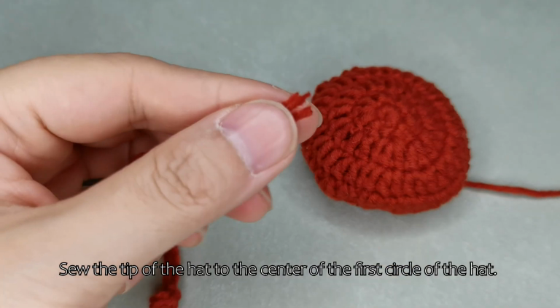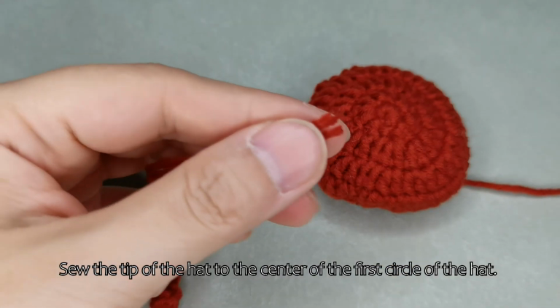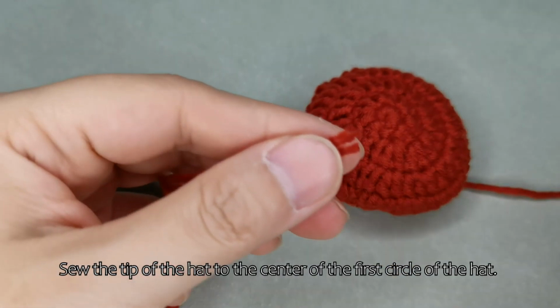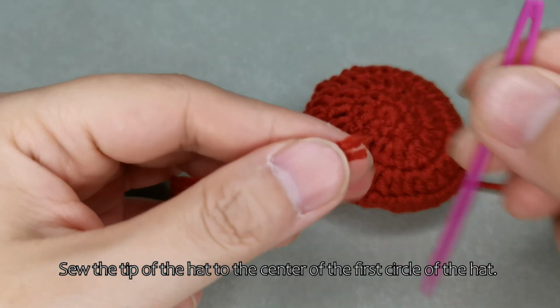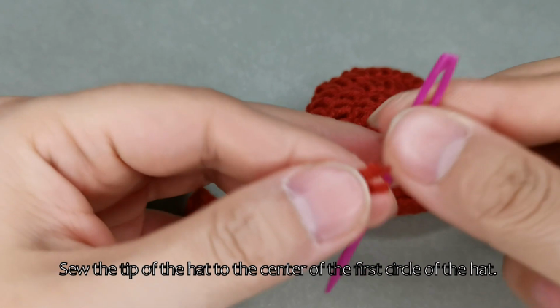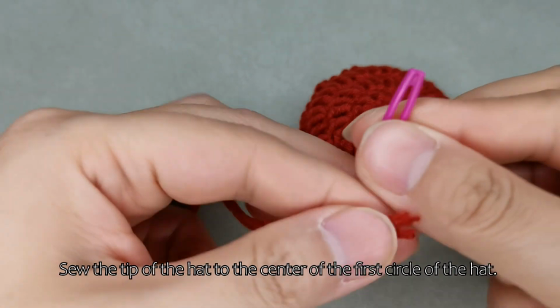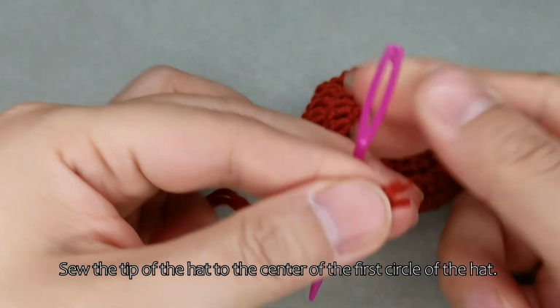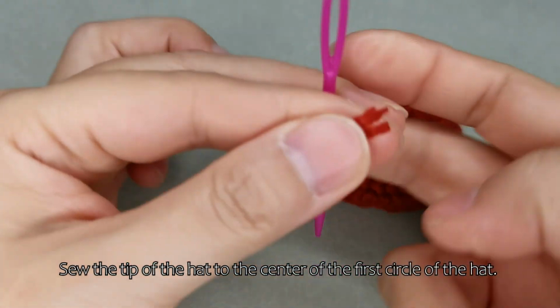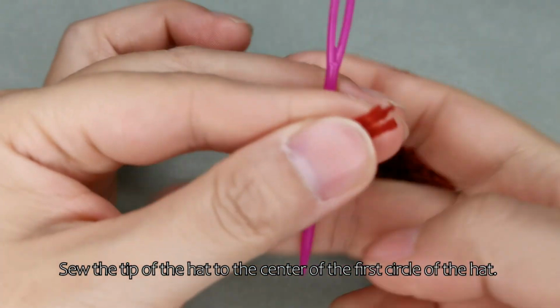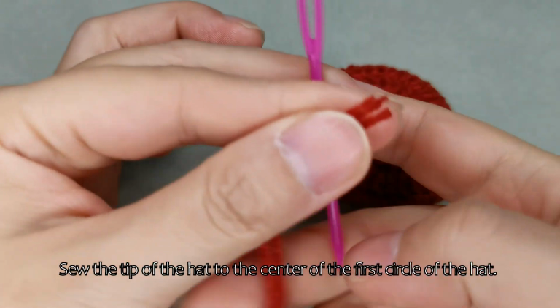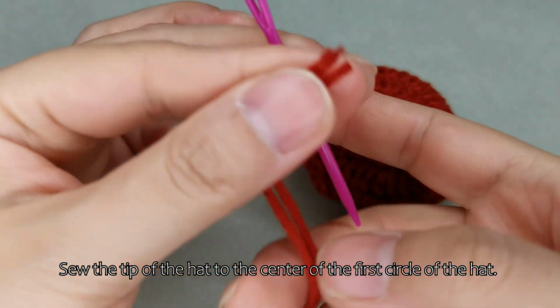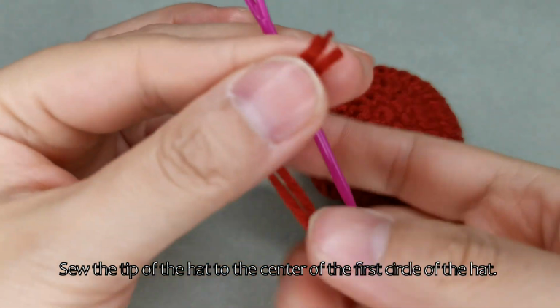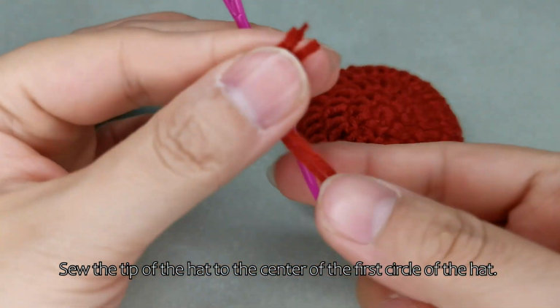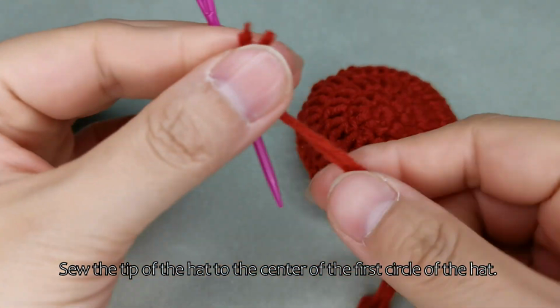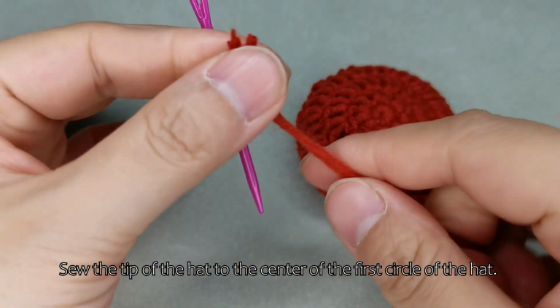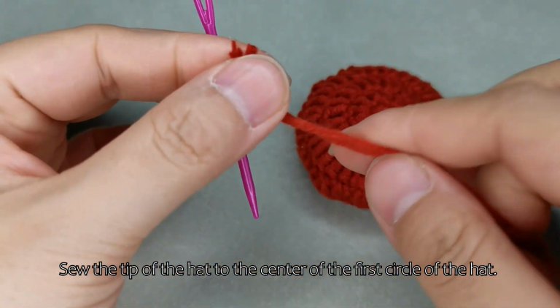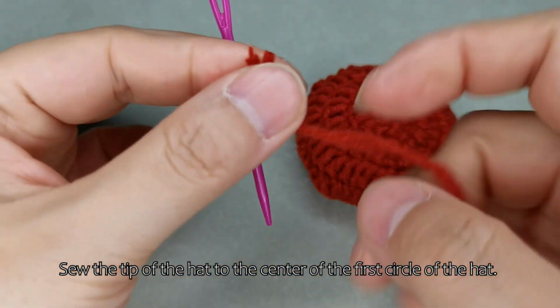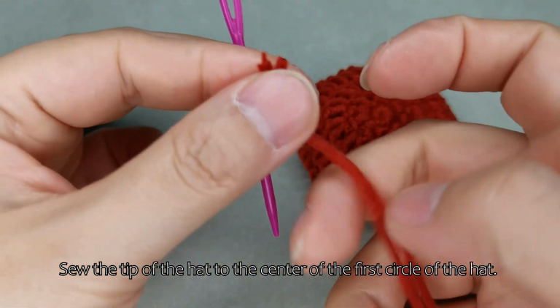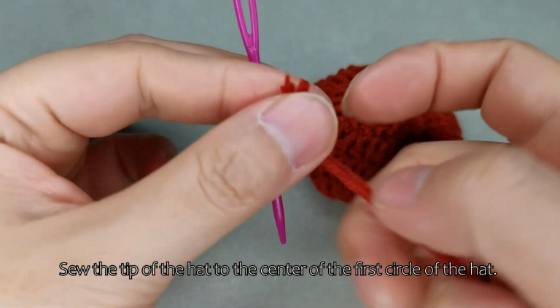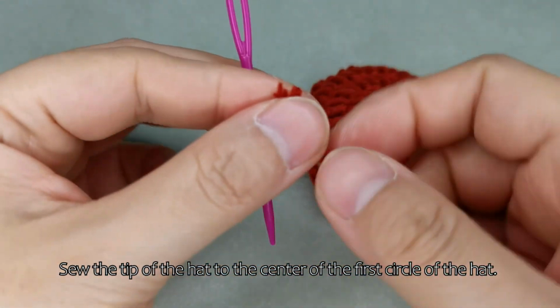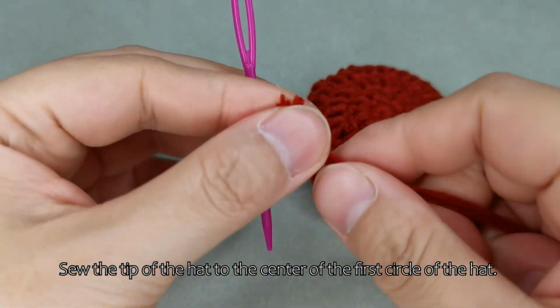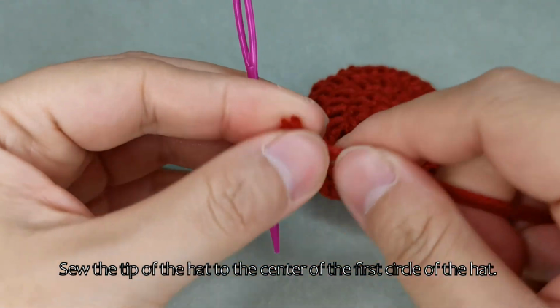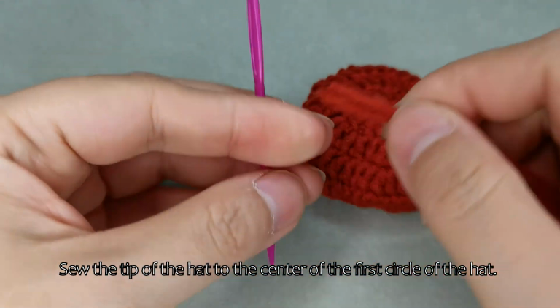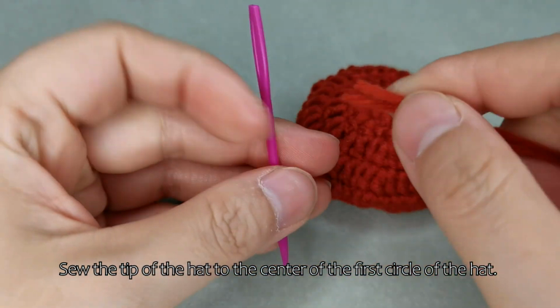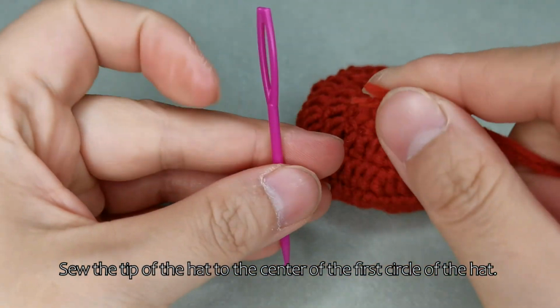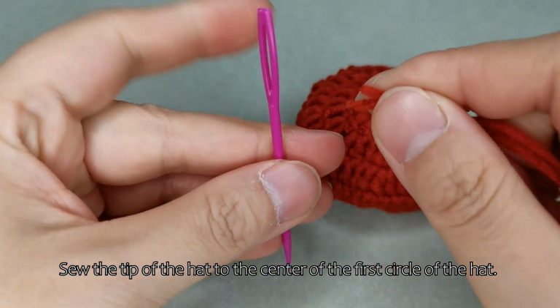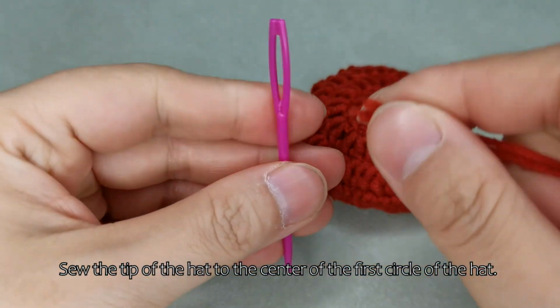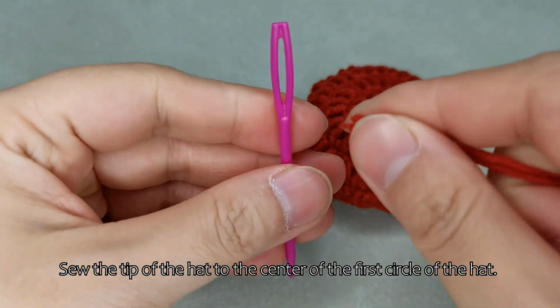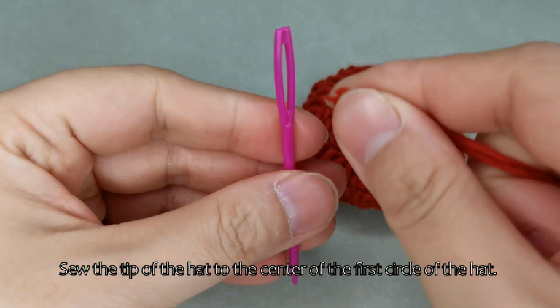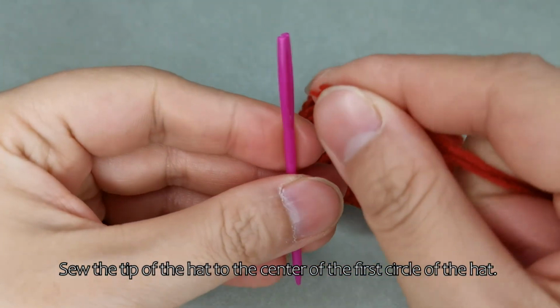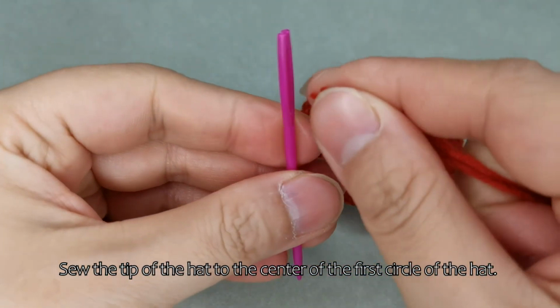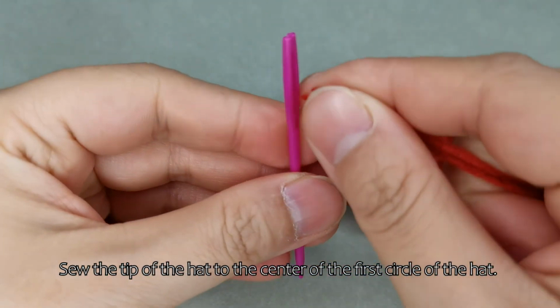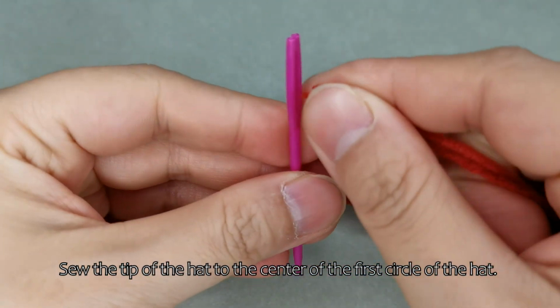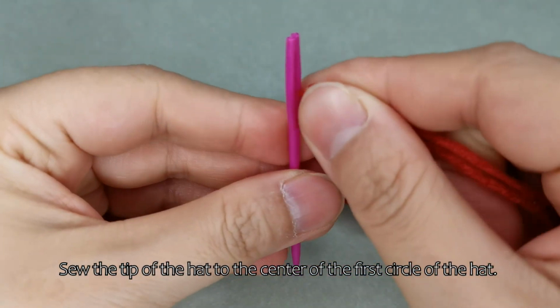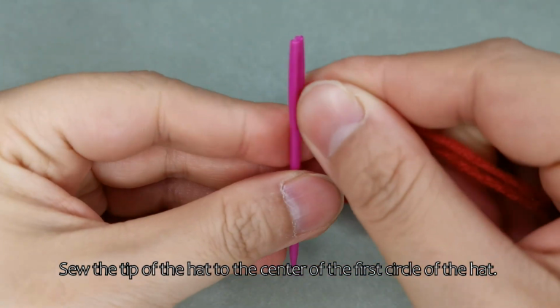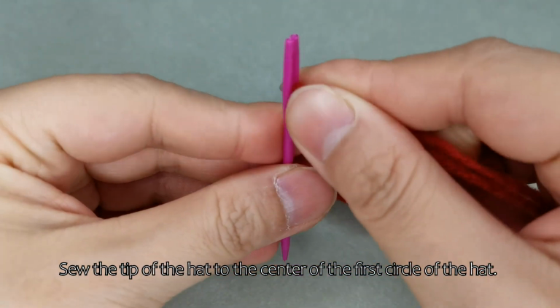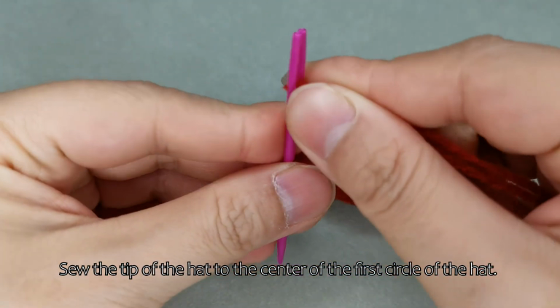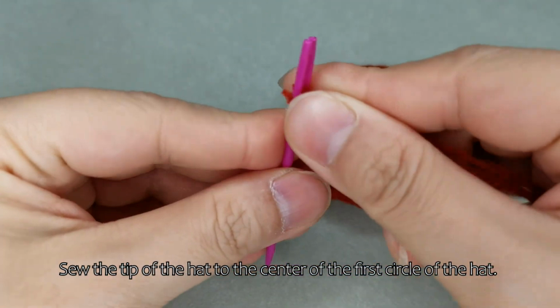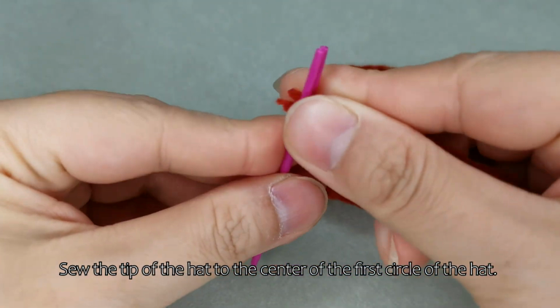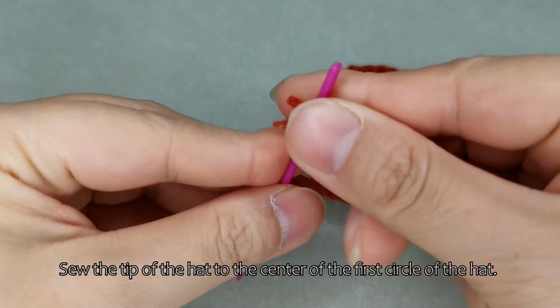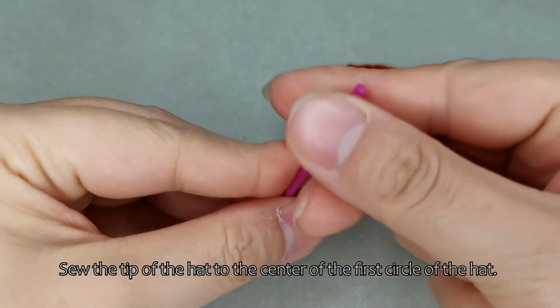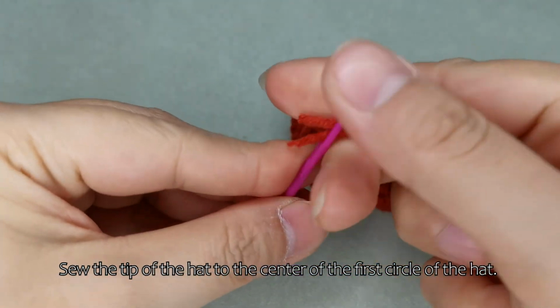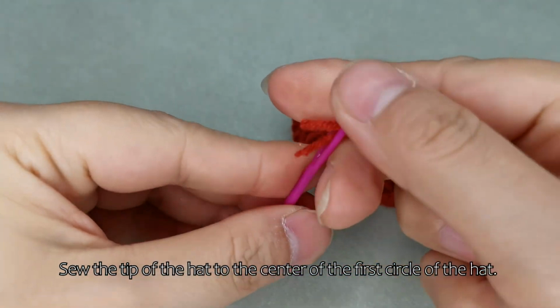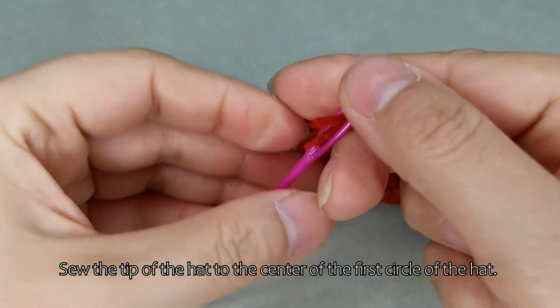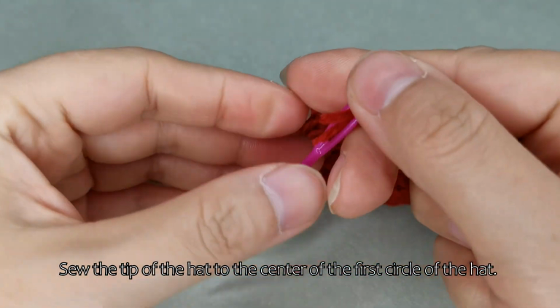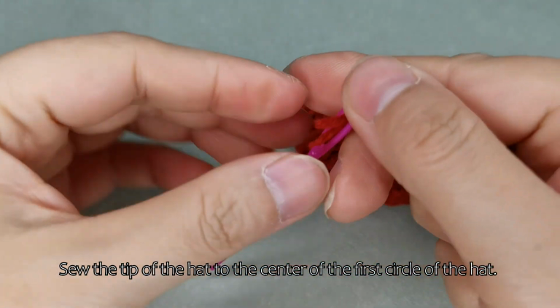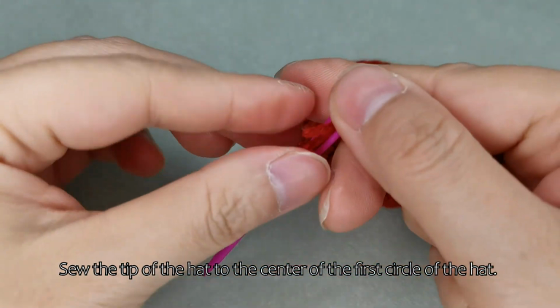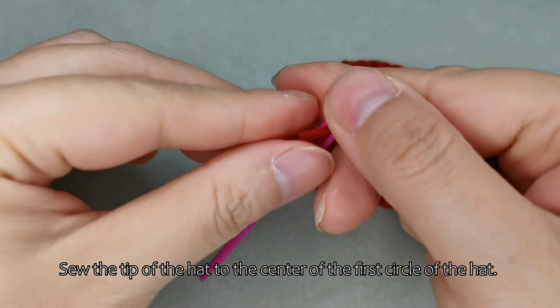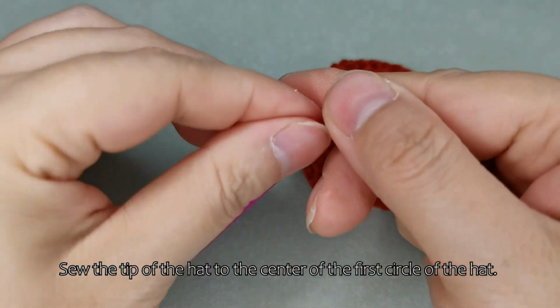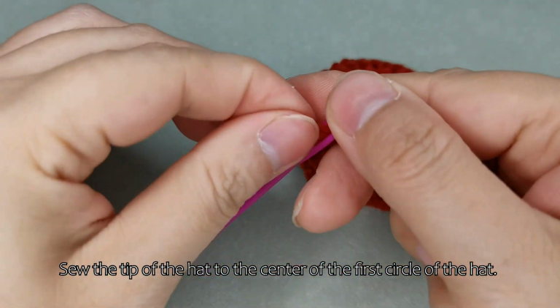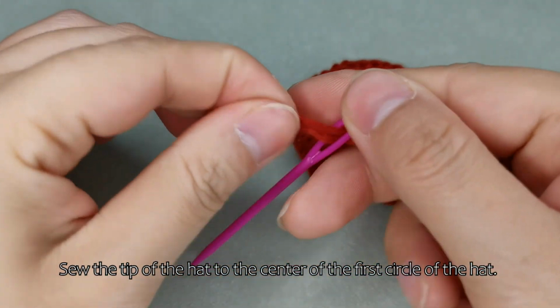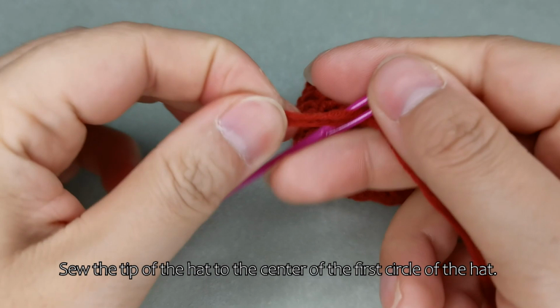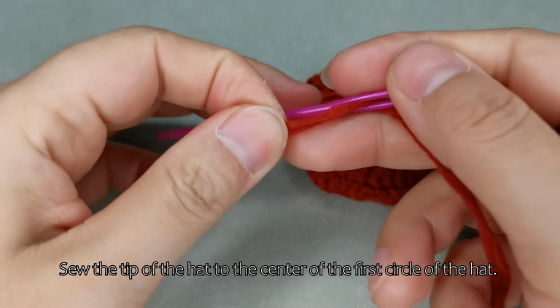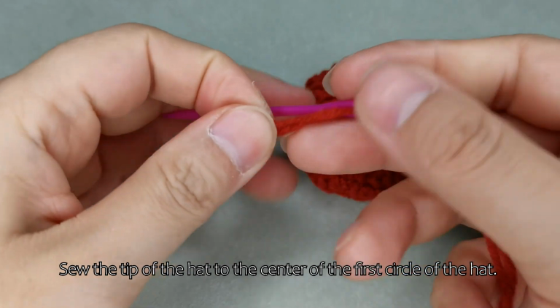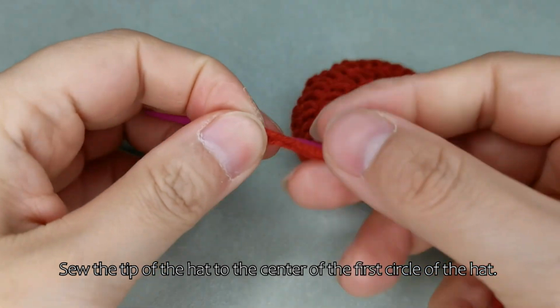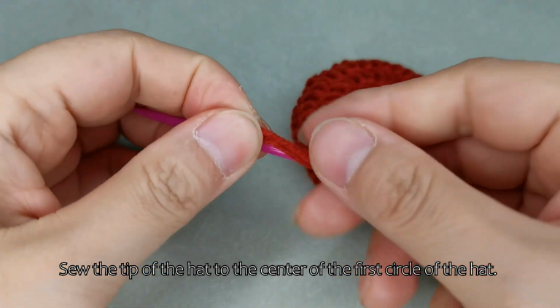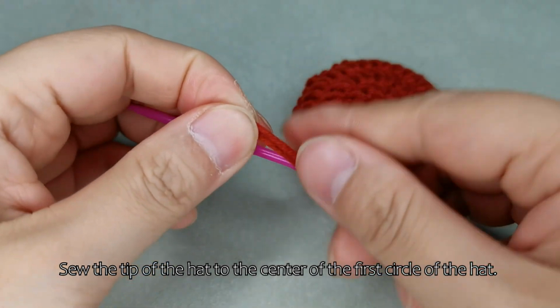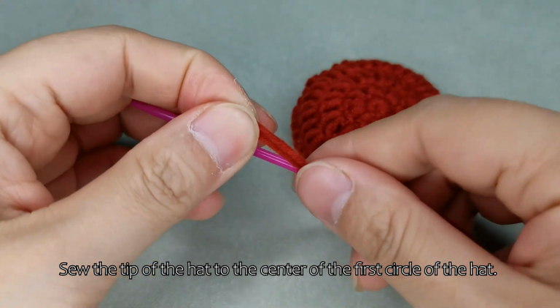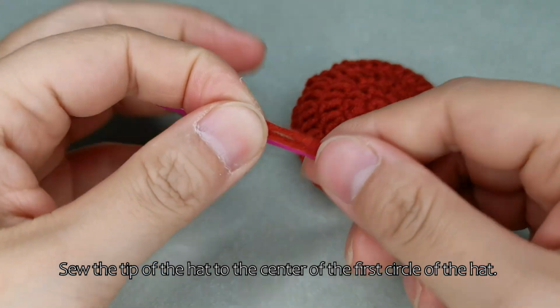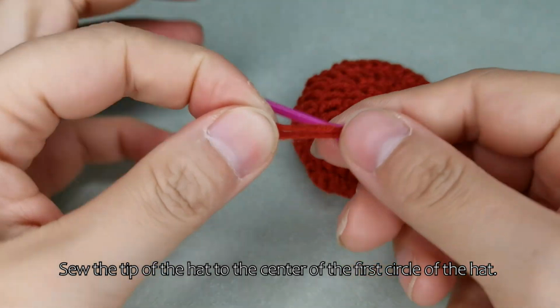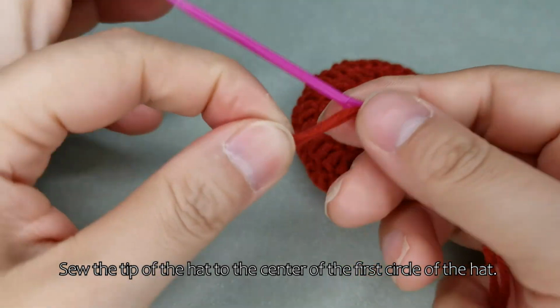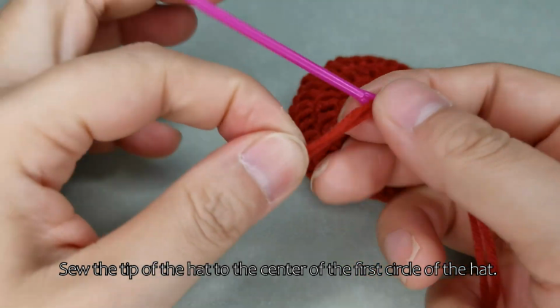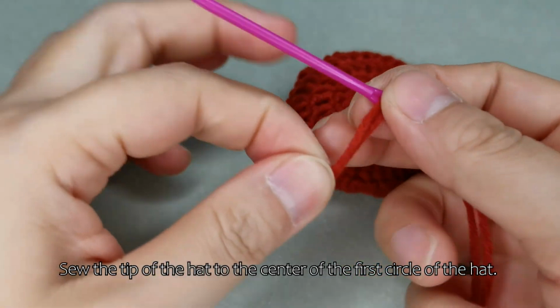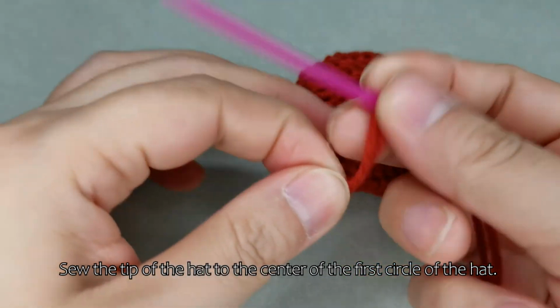Sew the tip of the hat to the centre of the first circle of the hat. We'll see you next time.